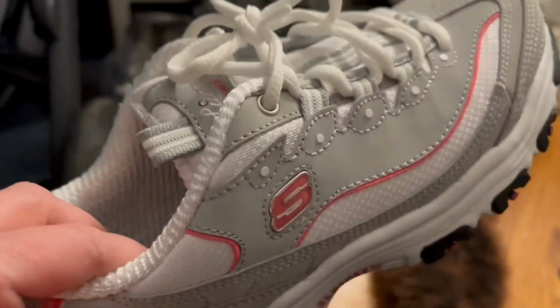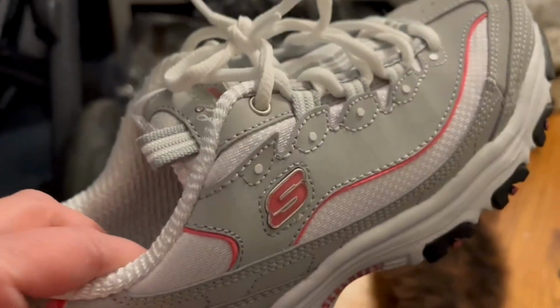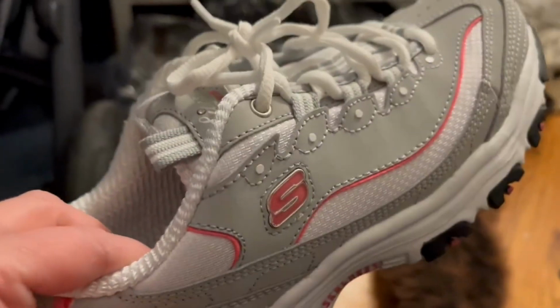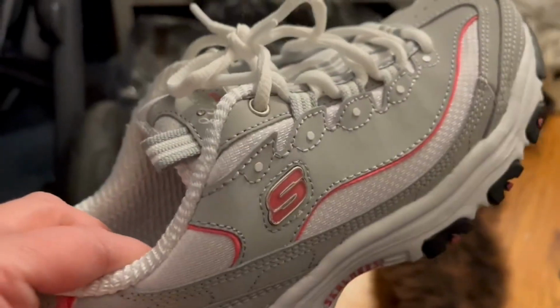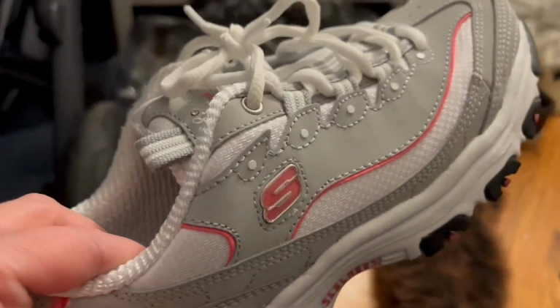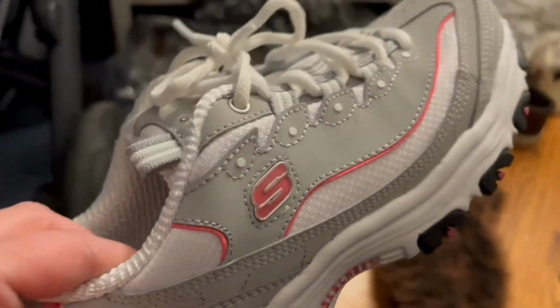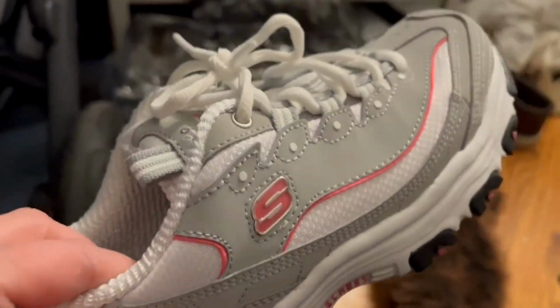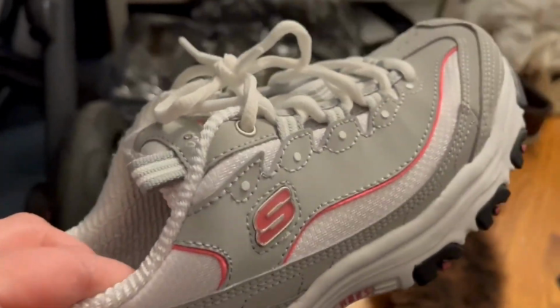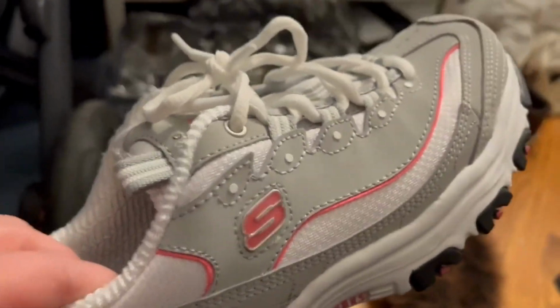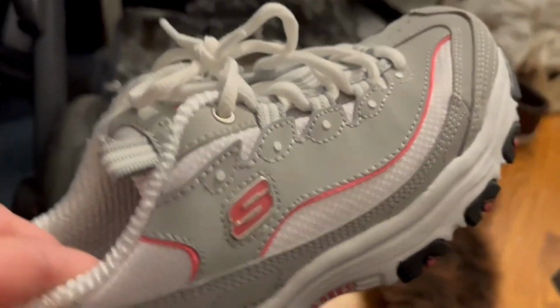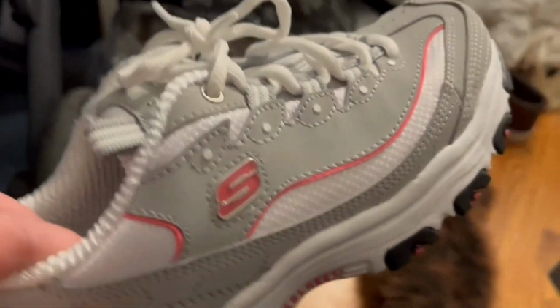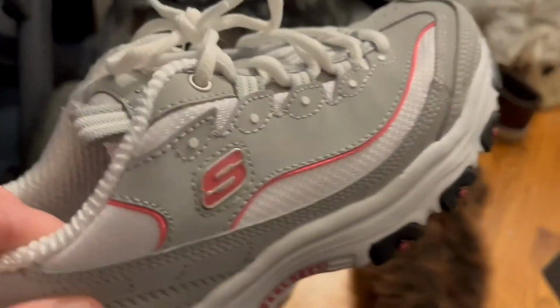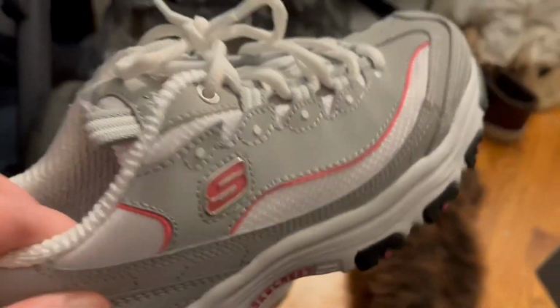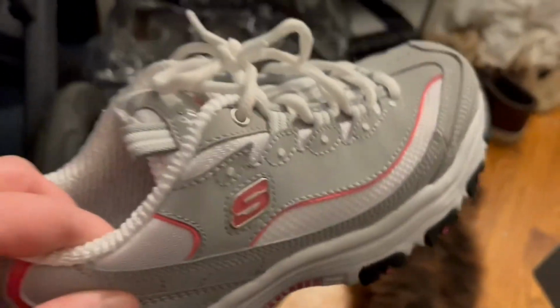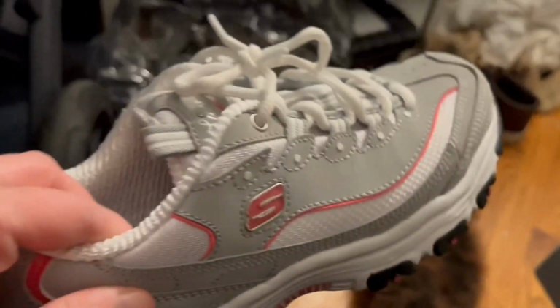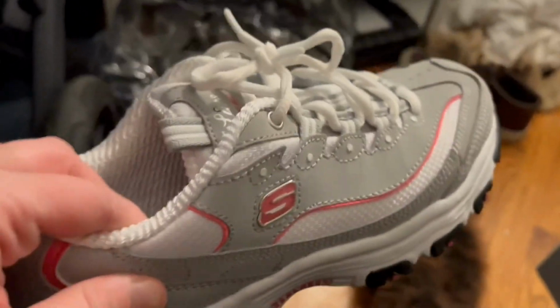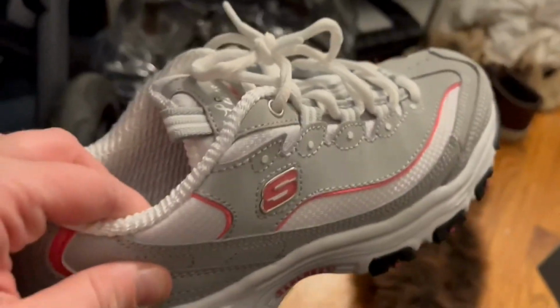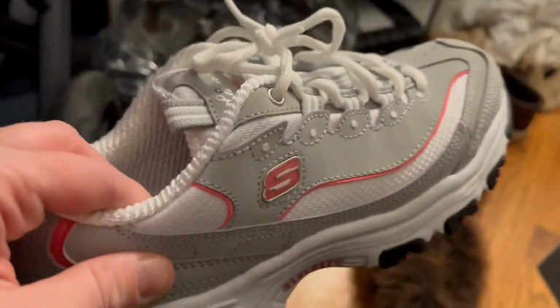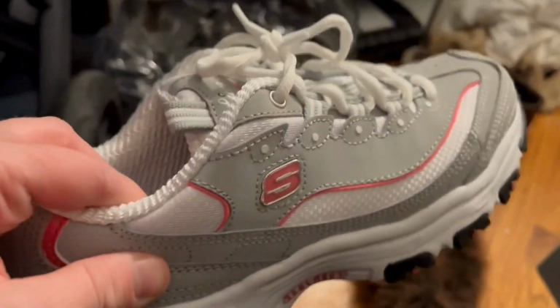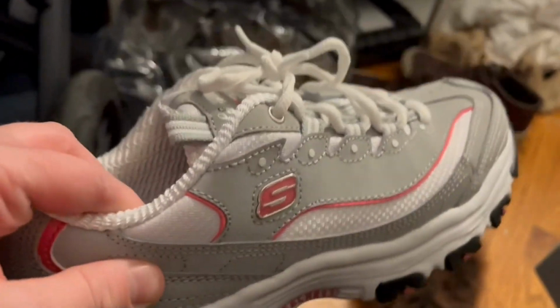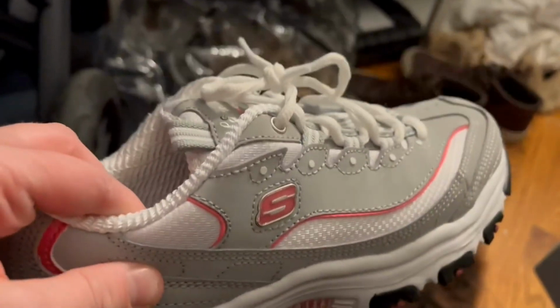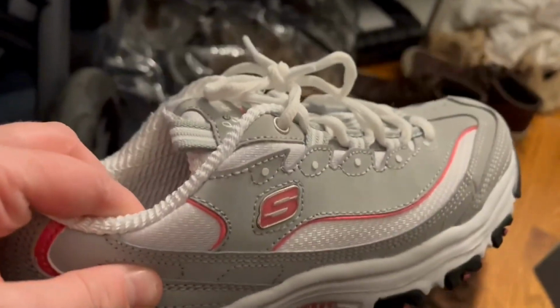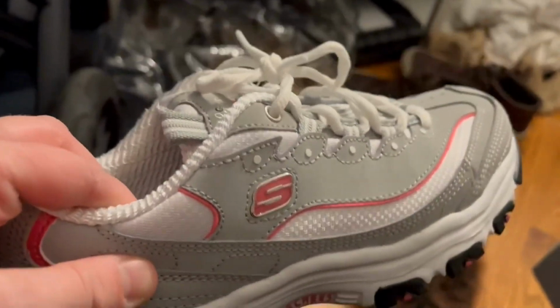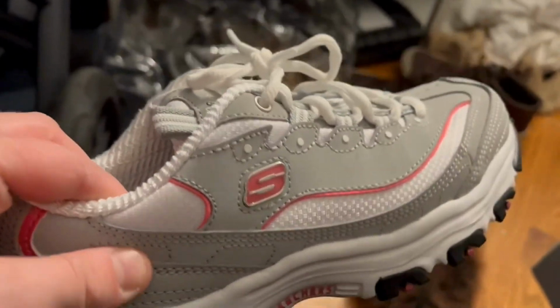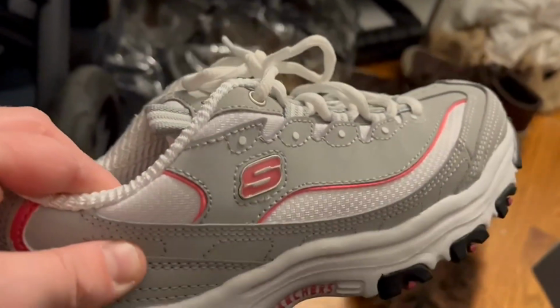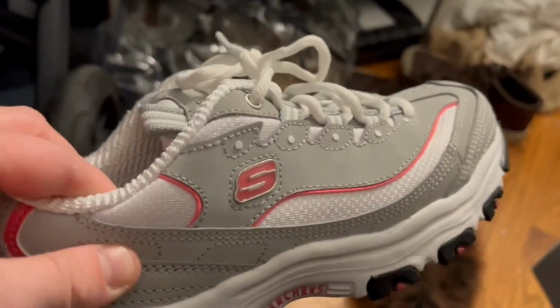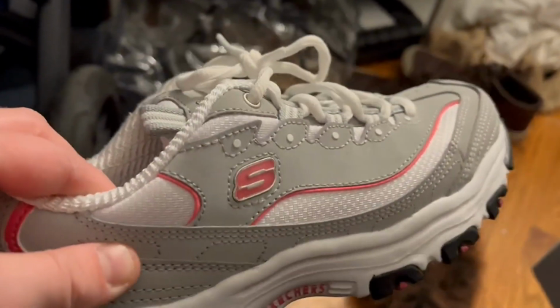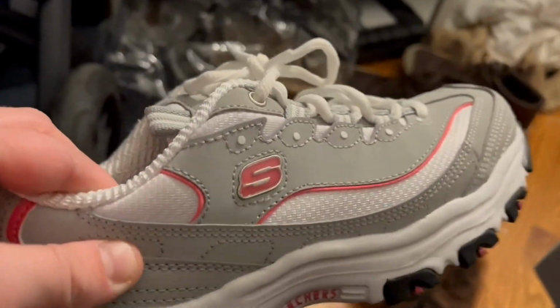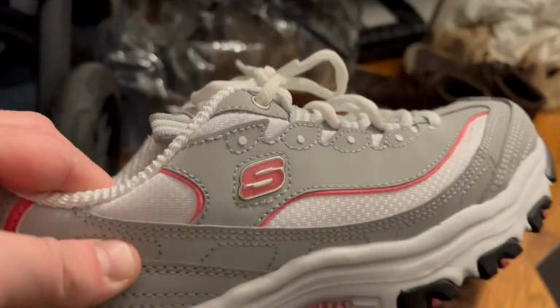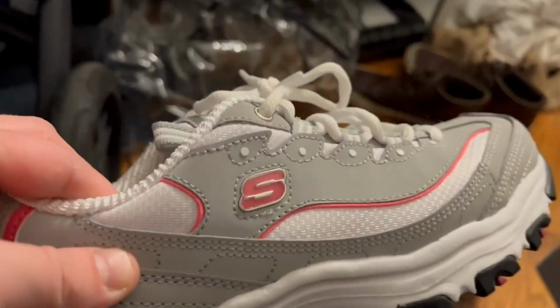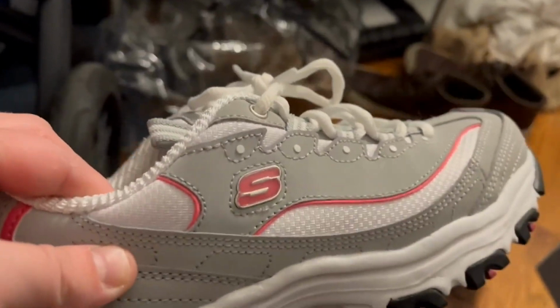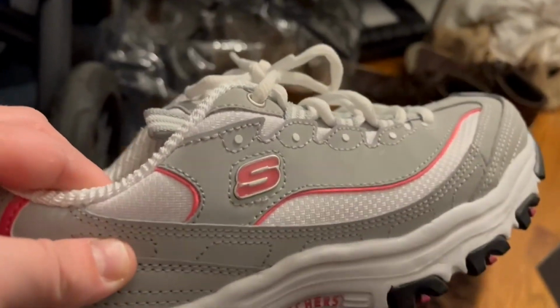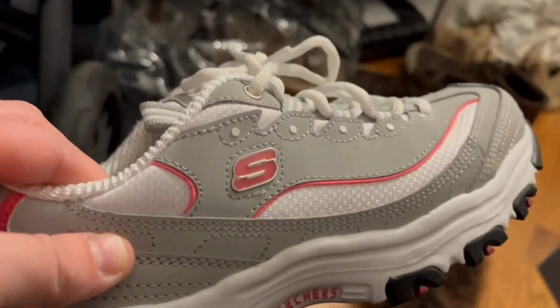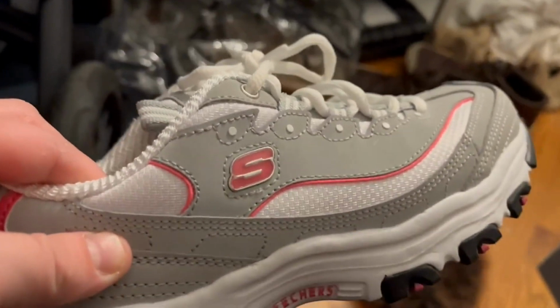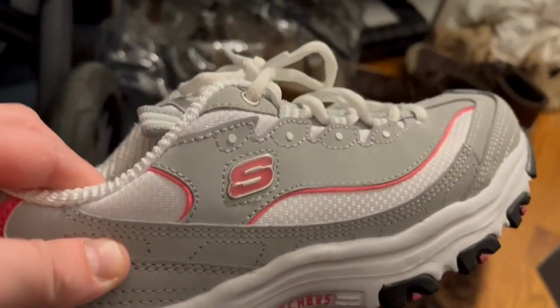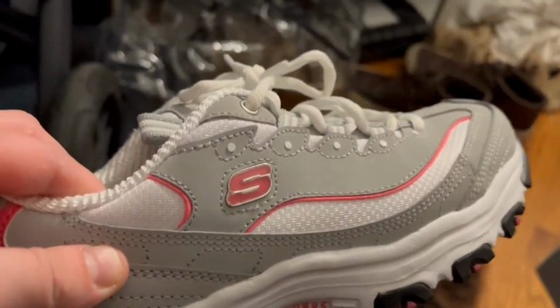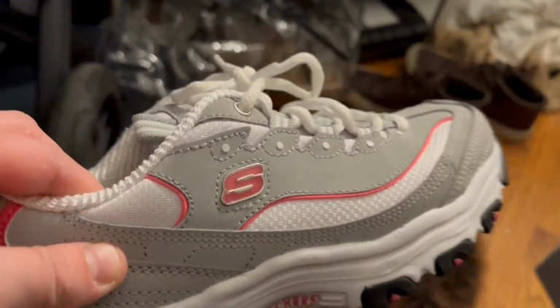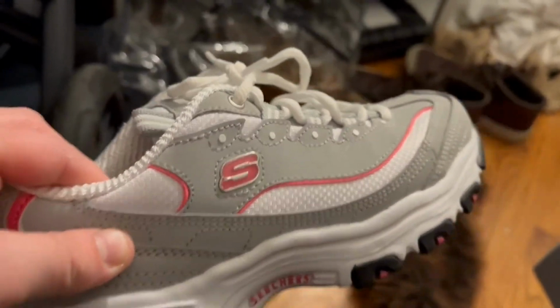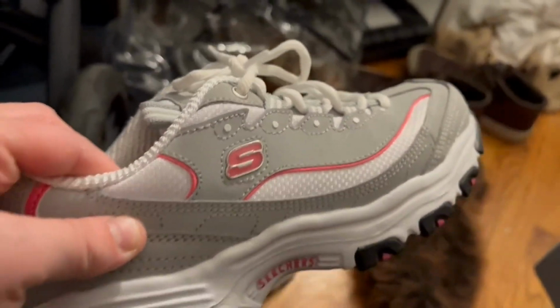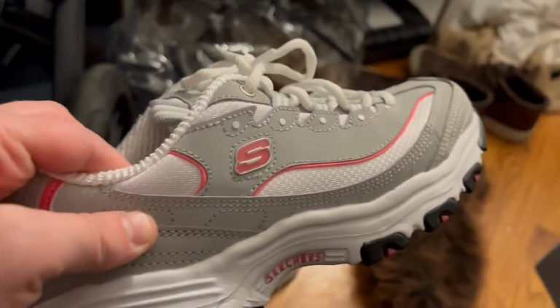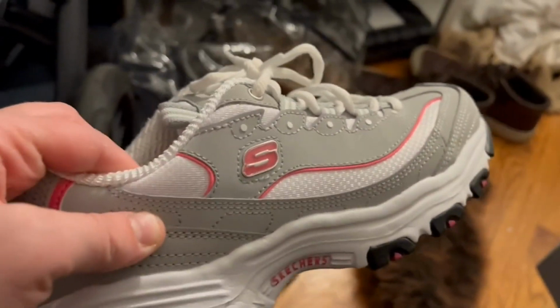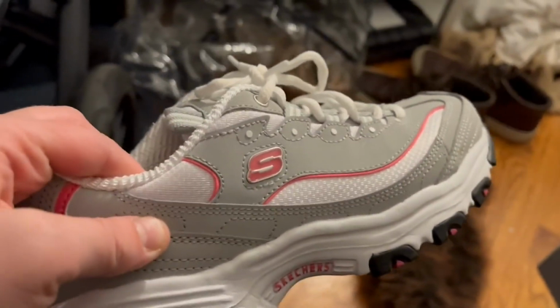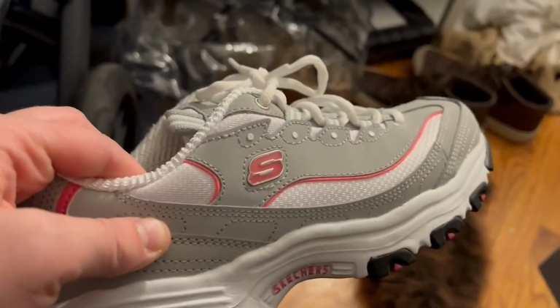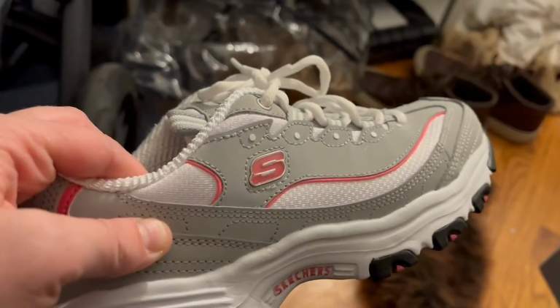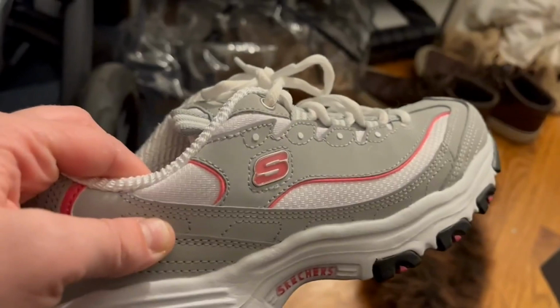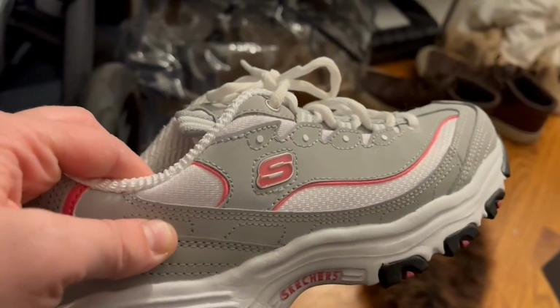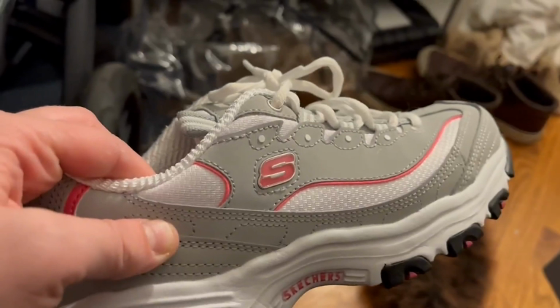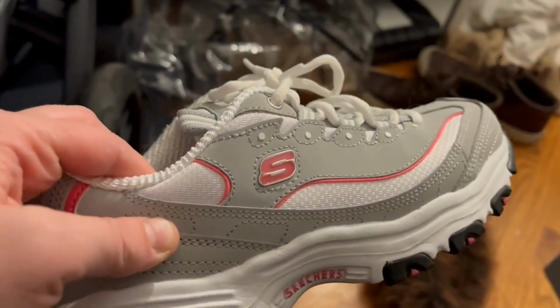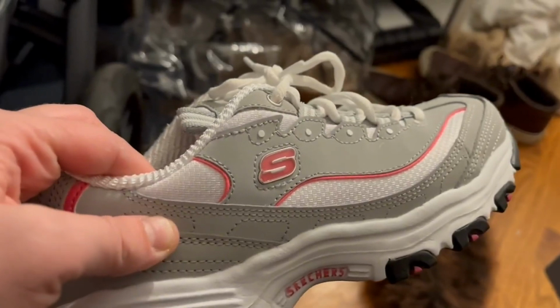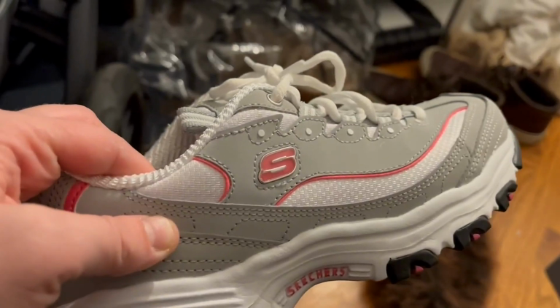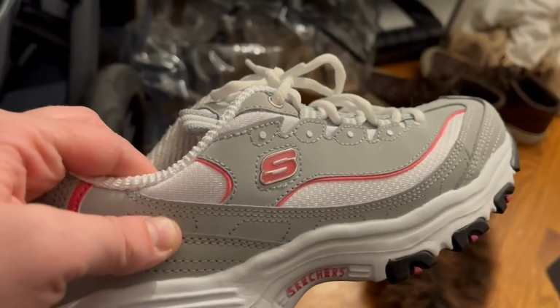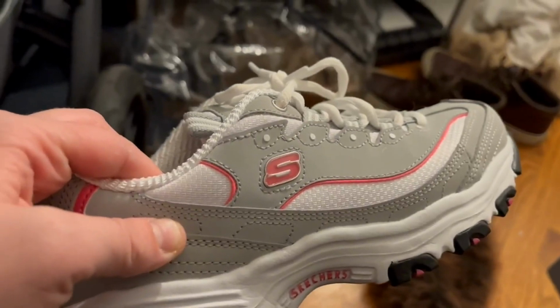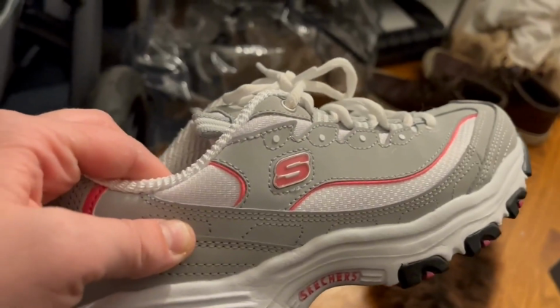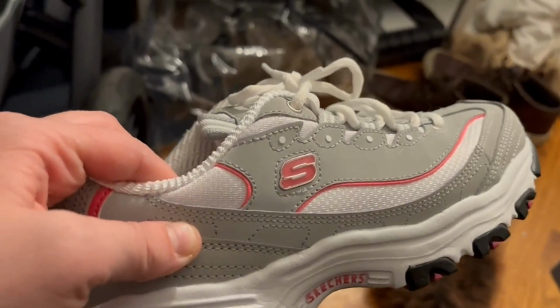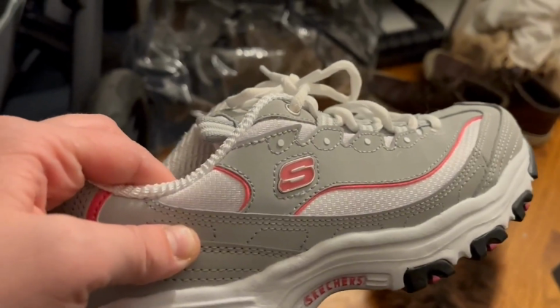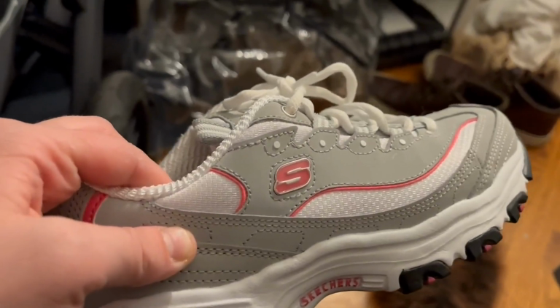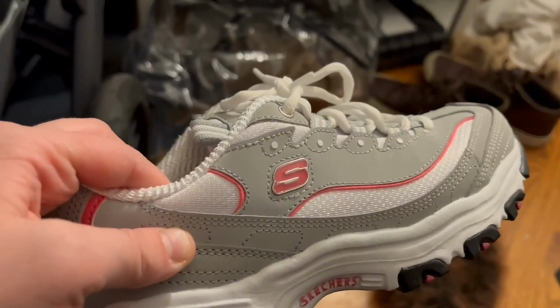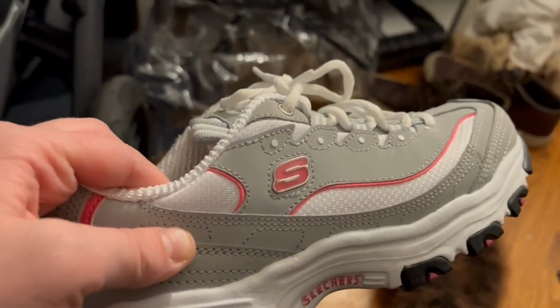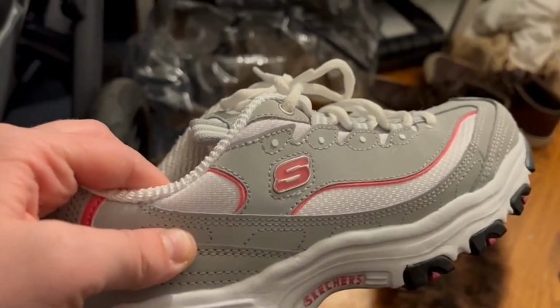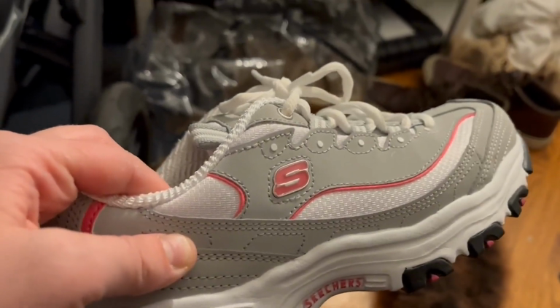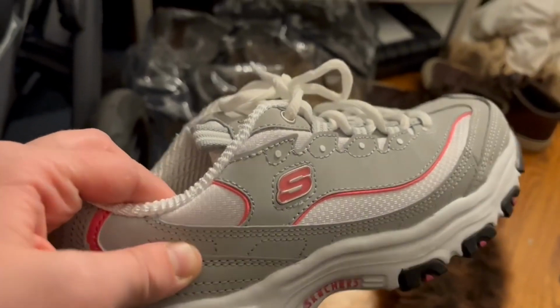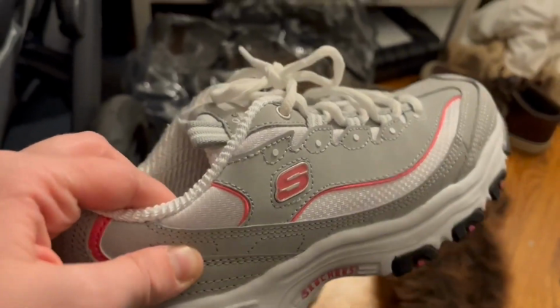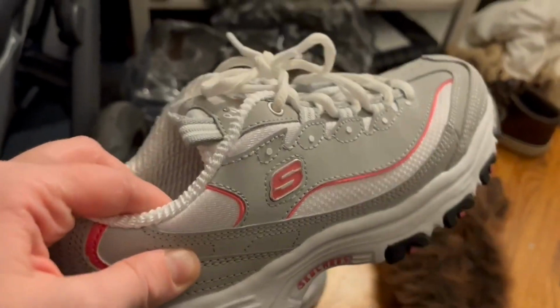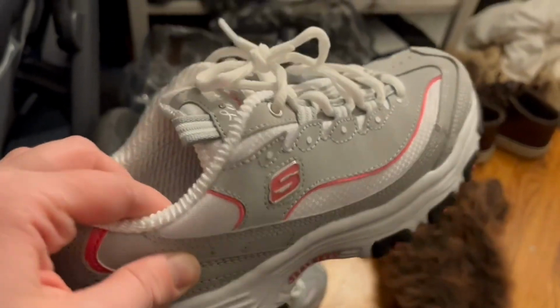It's really like back to that 90s old school look. It's nice — it comes in different colors. I chose the gray this time.